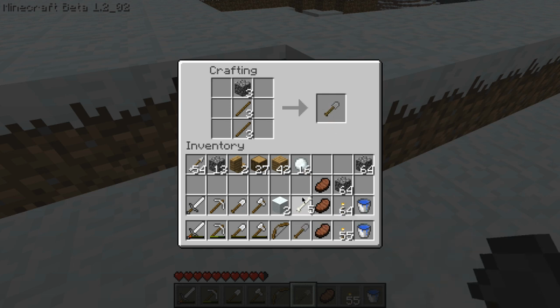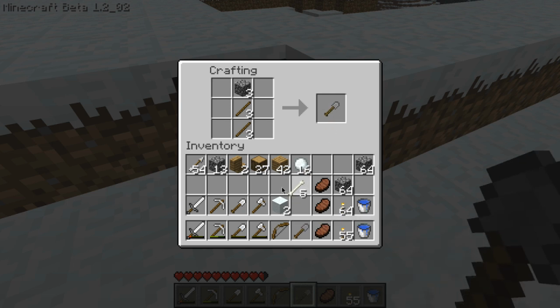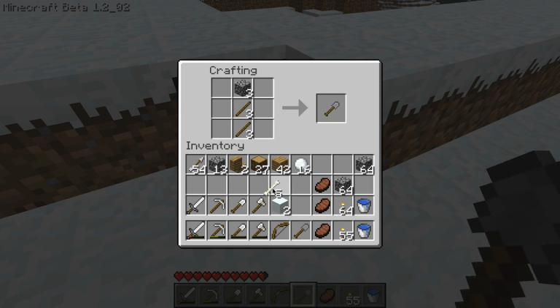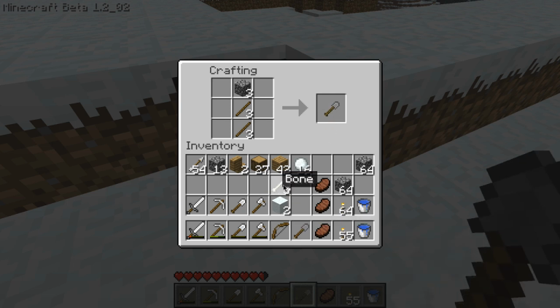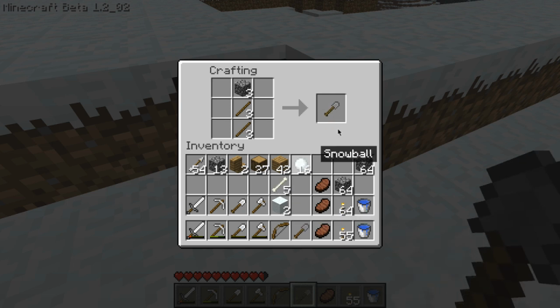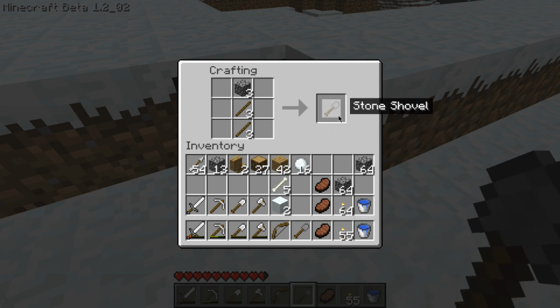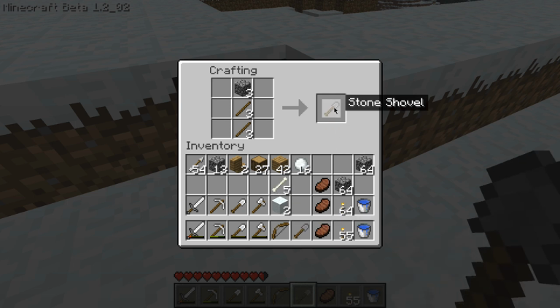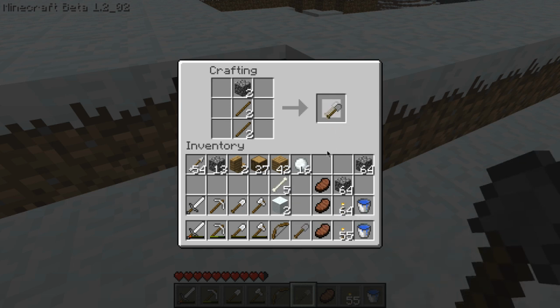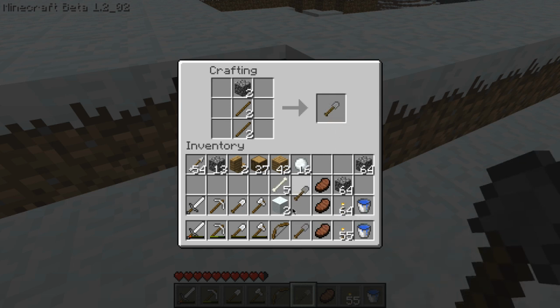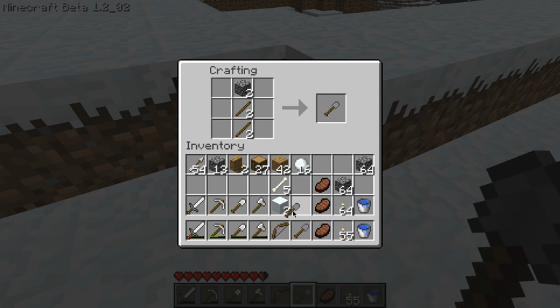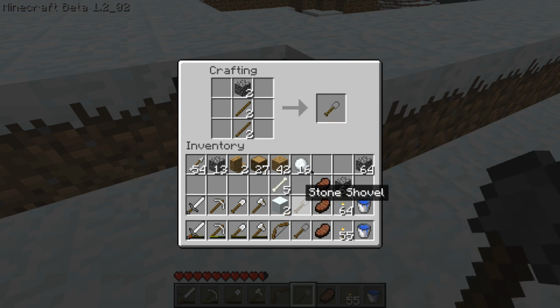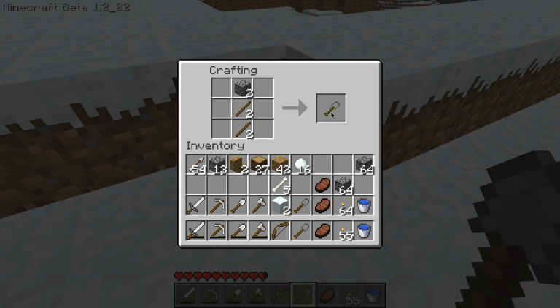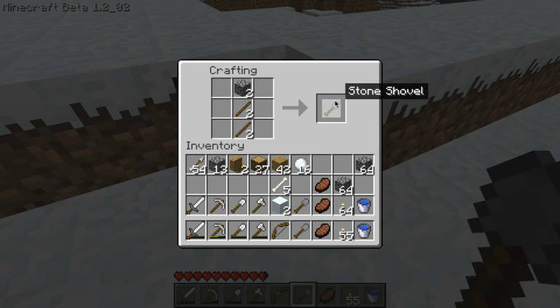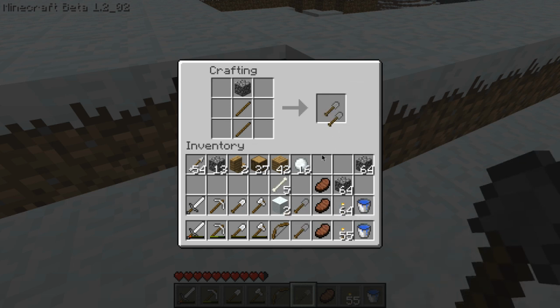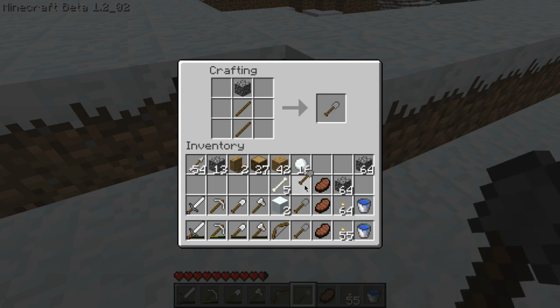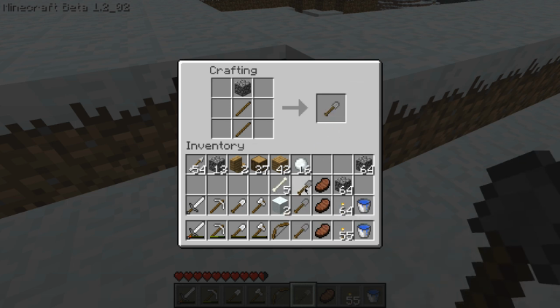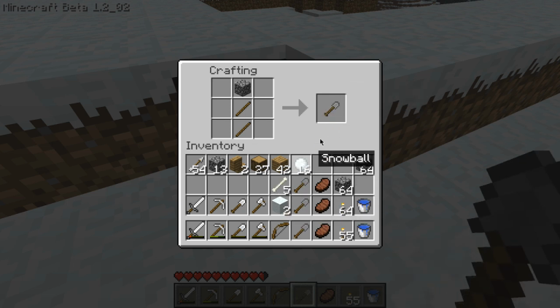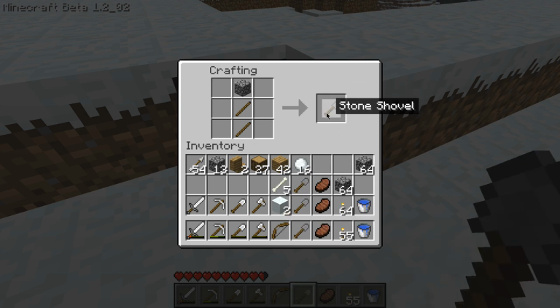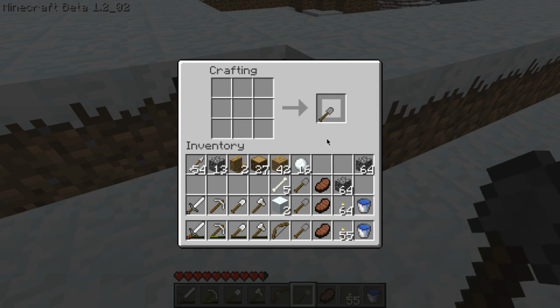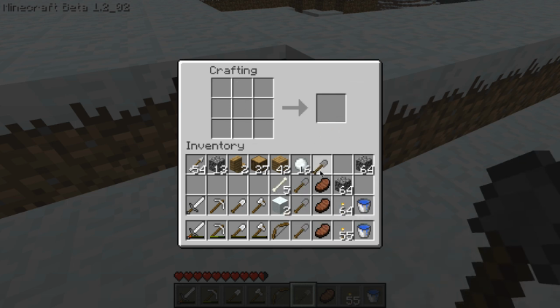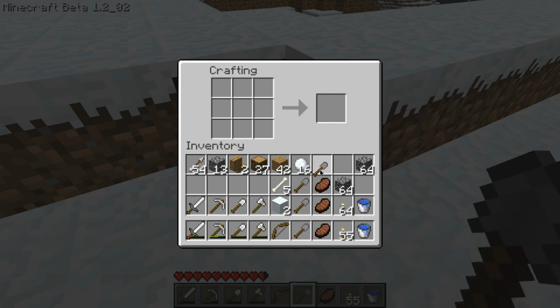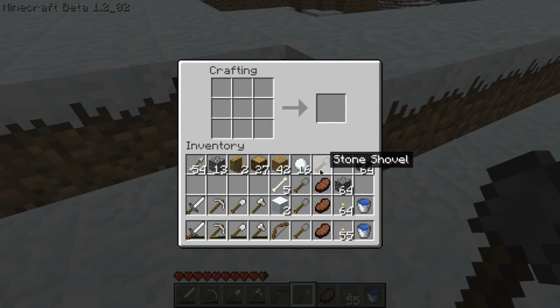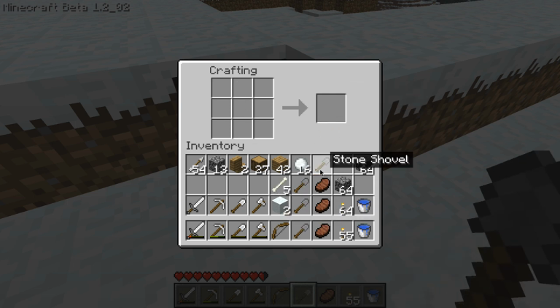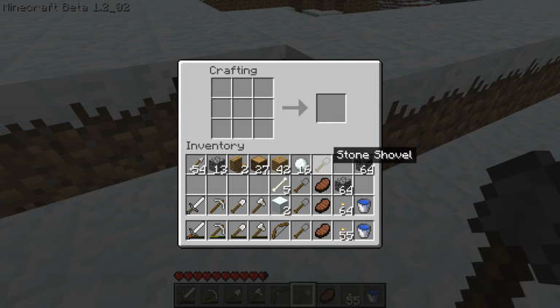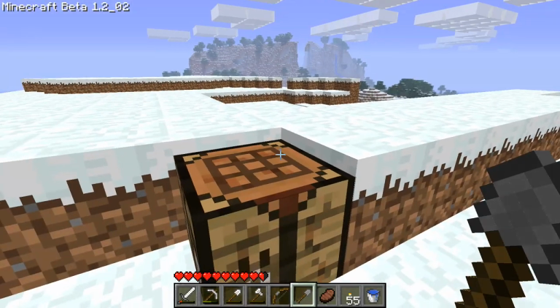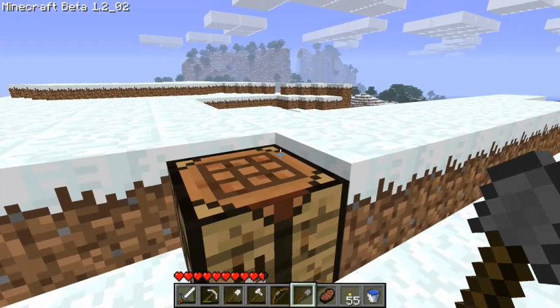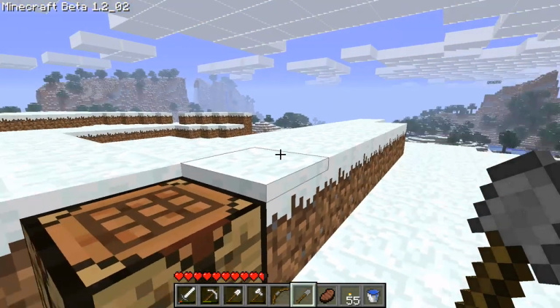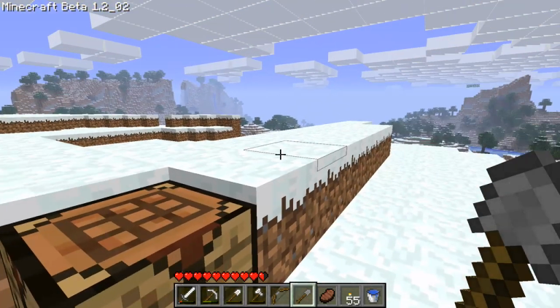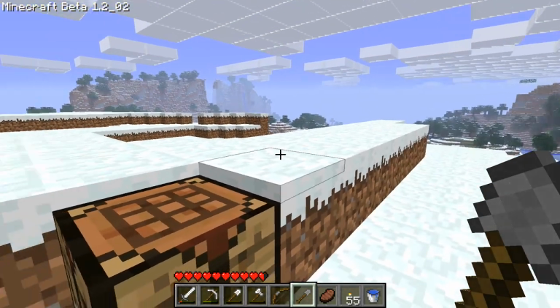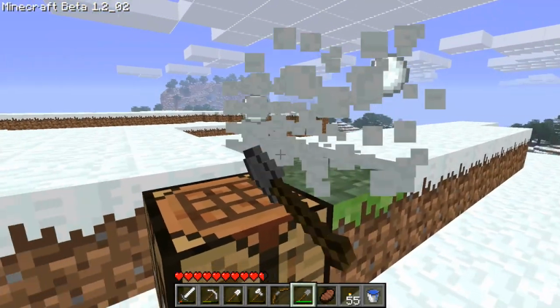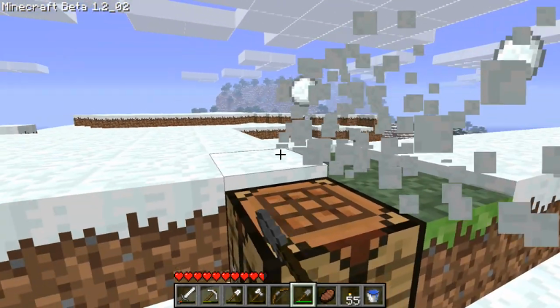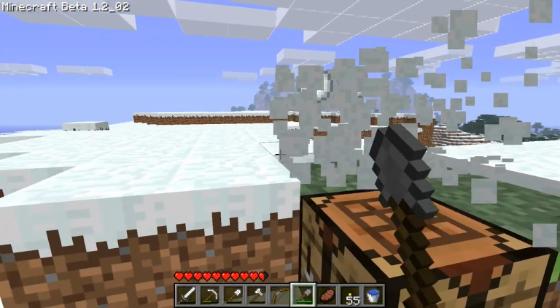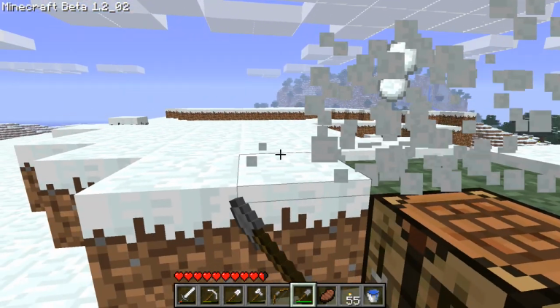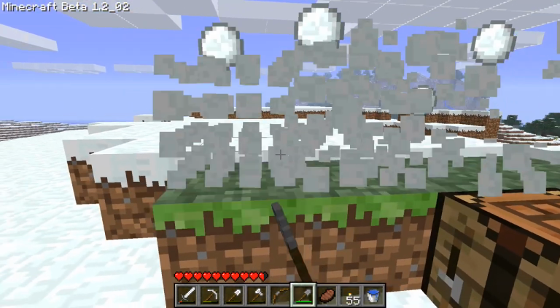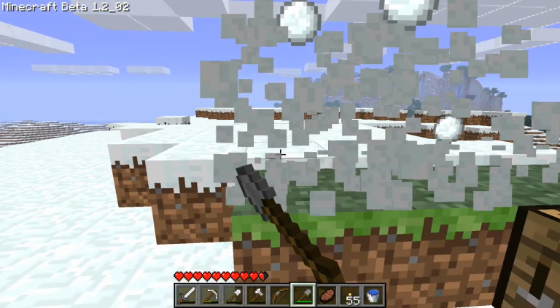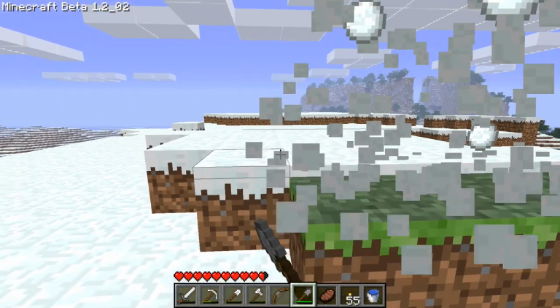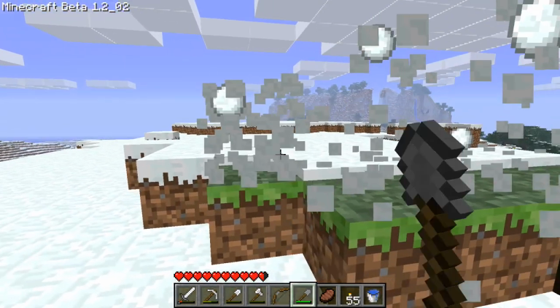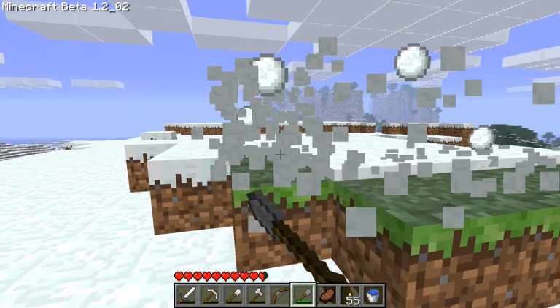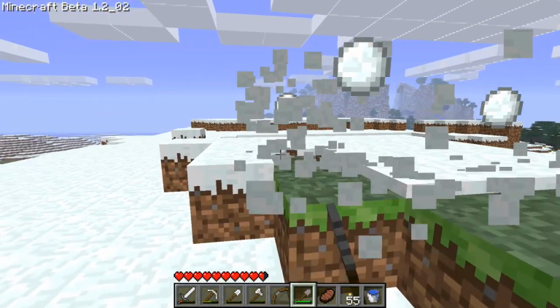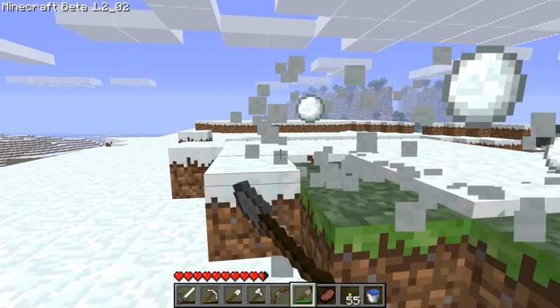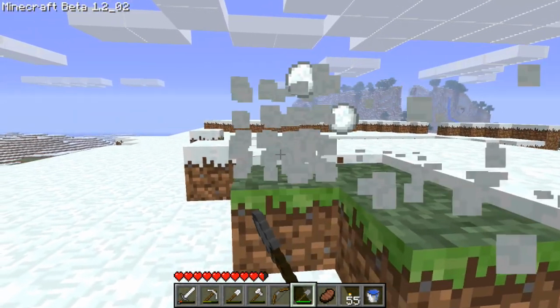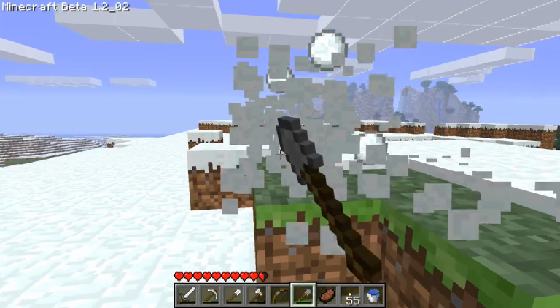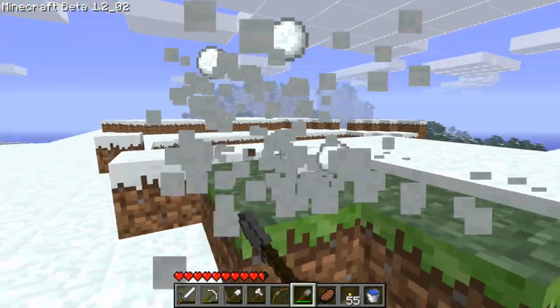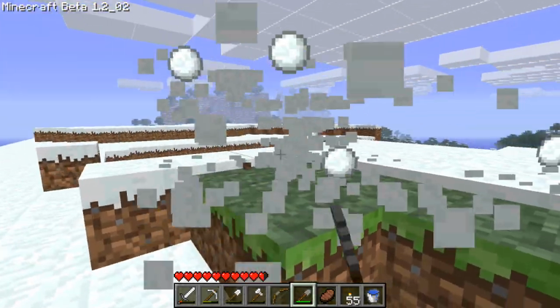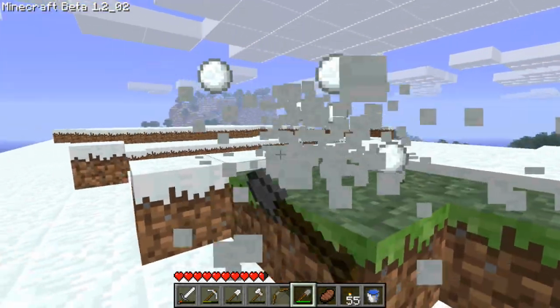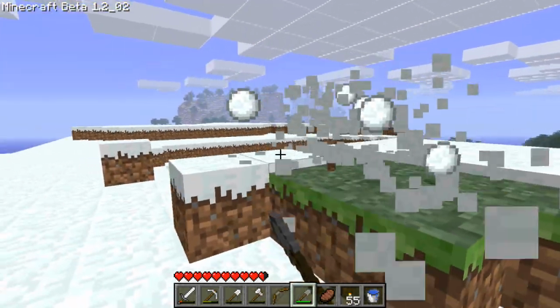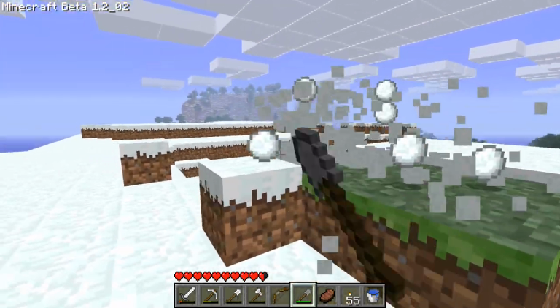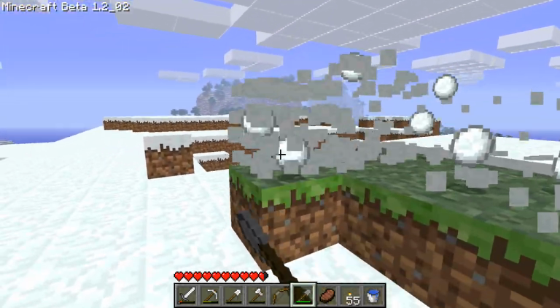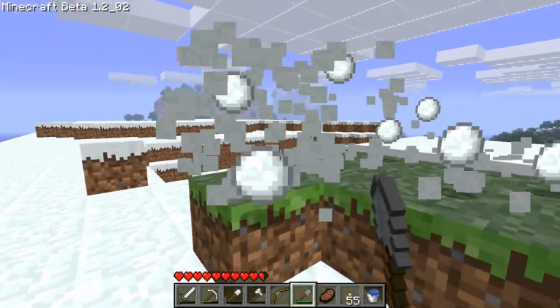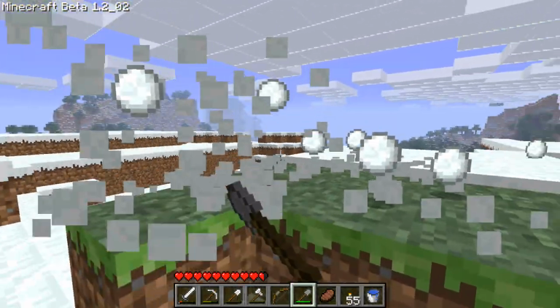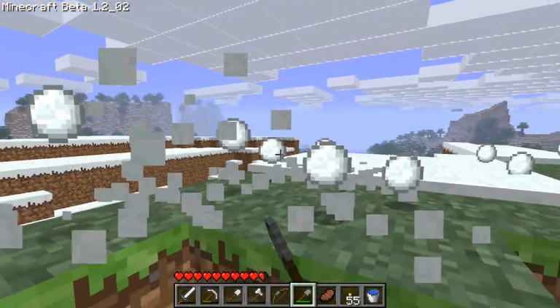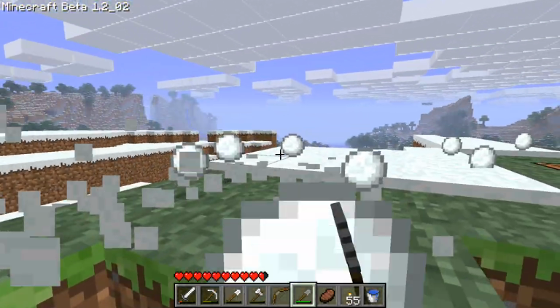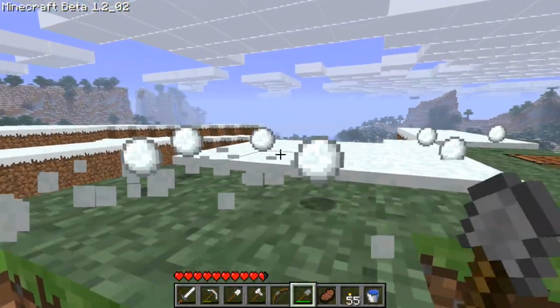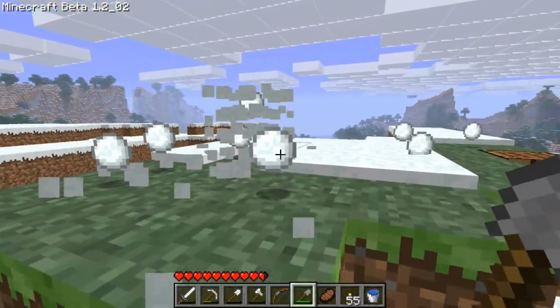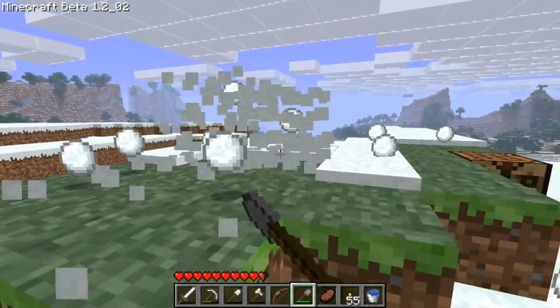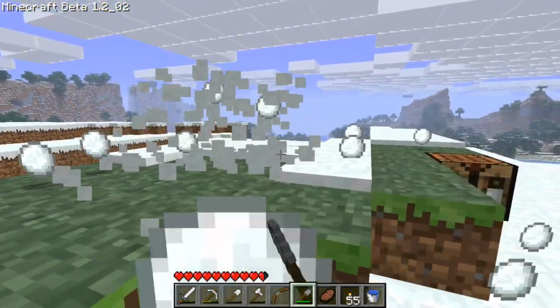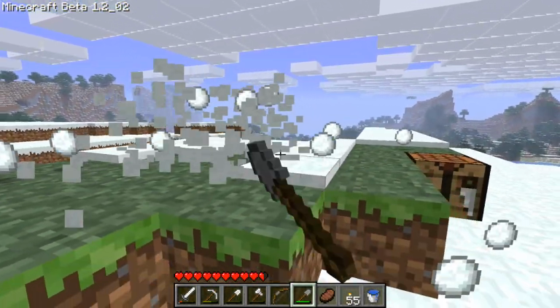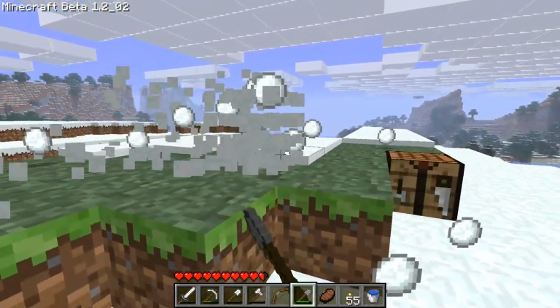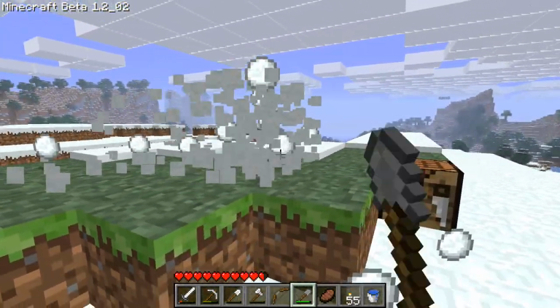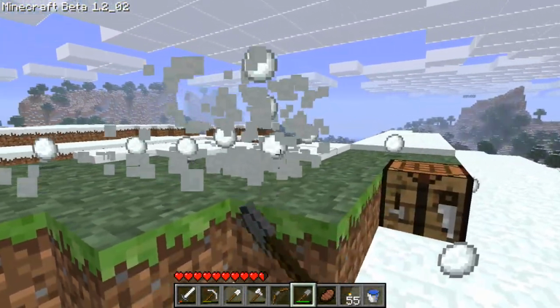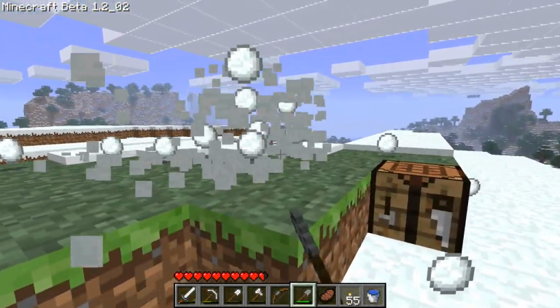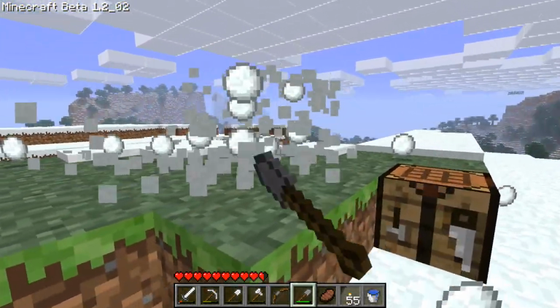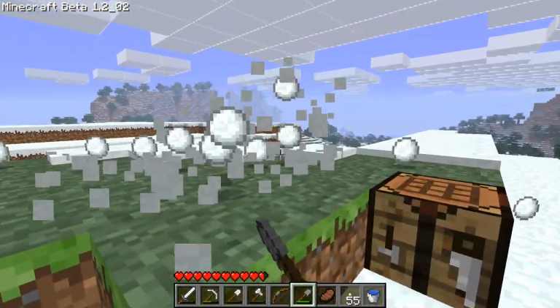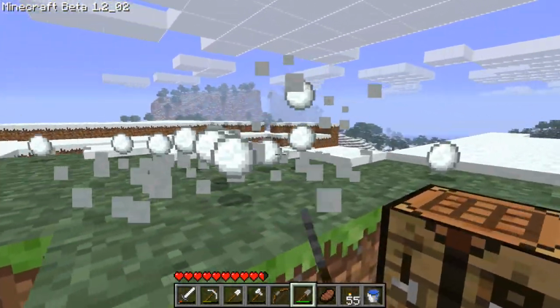Realistically I could just make a bunch of stone shovels. I have a lot of stone and I don't want to waste my iron shovels — okay, I'm so smart. Let's make sticks, and I'll be back after I collect the snow.